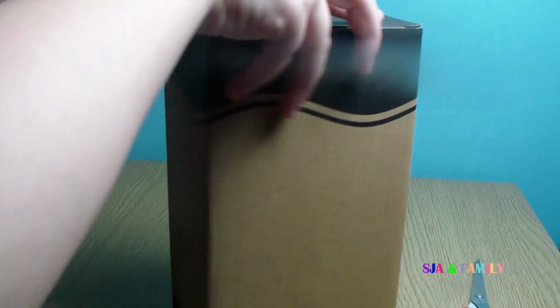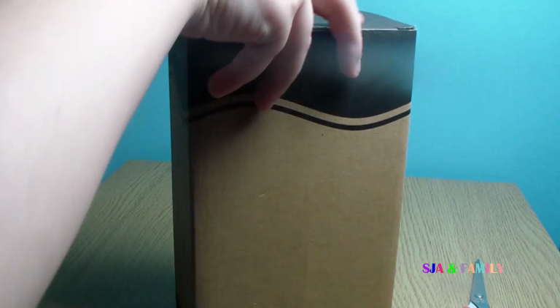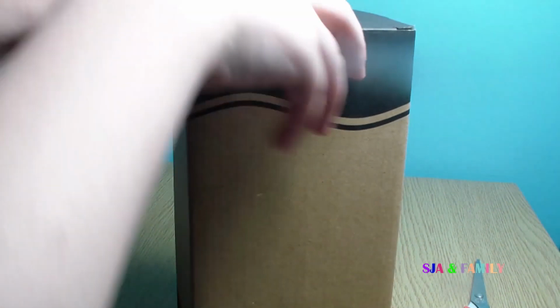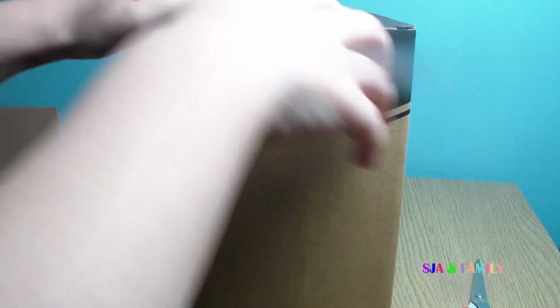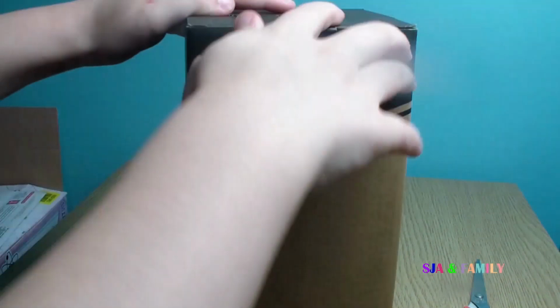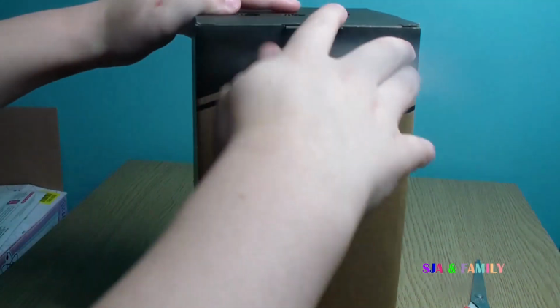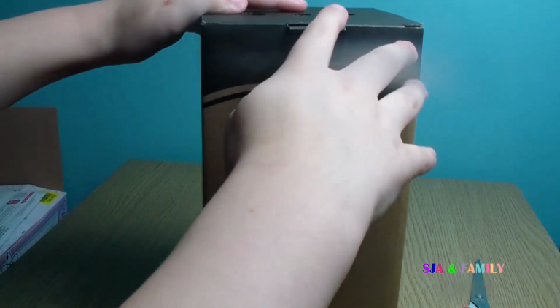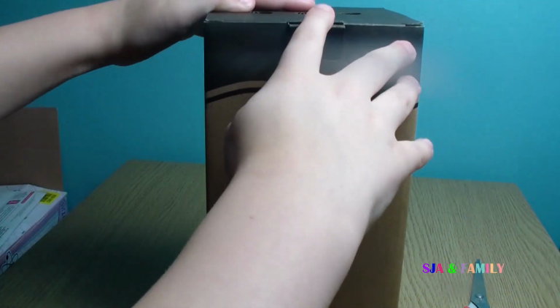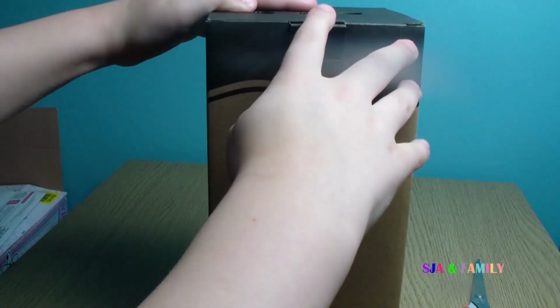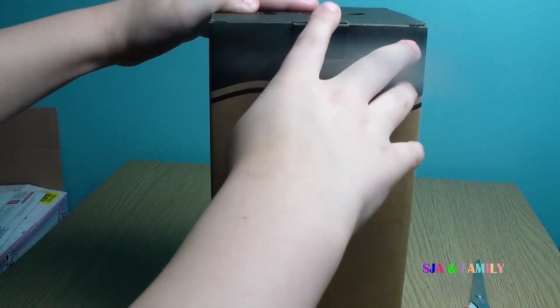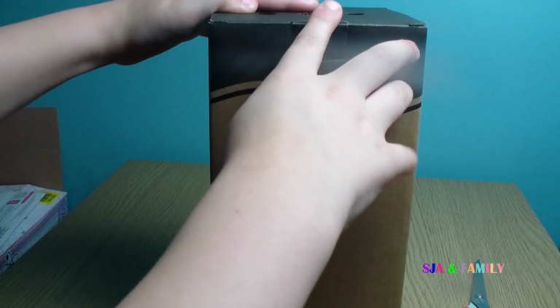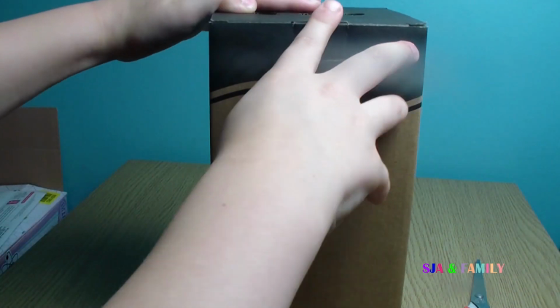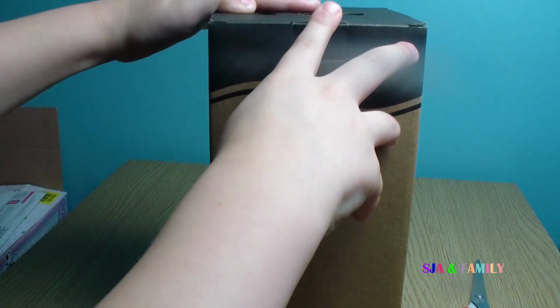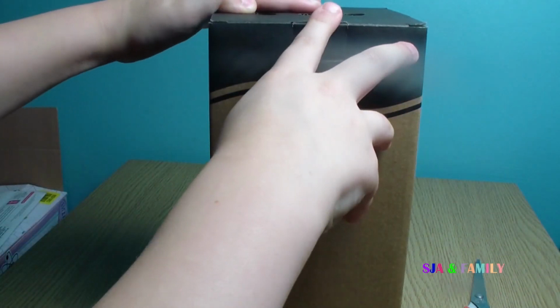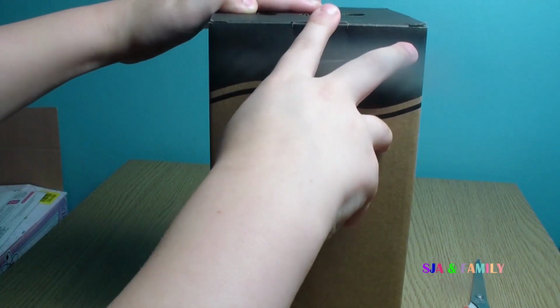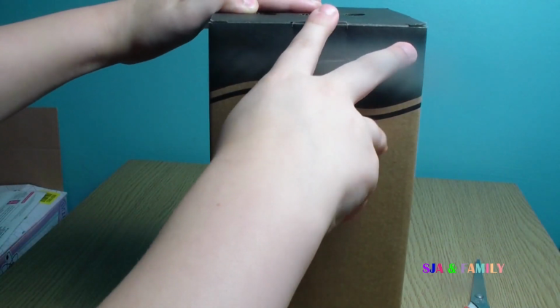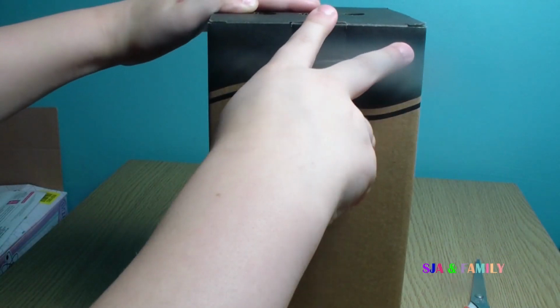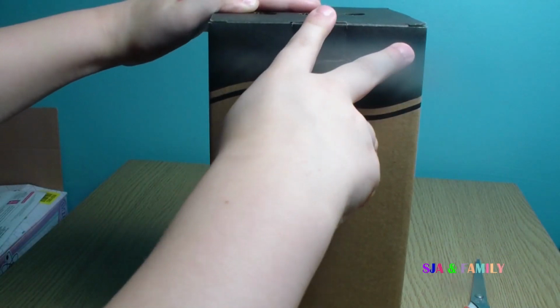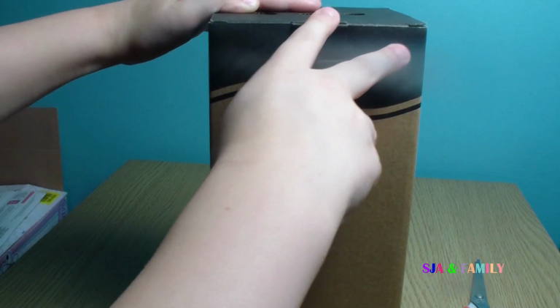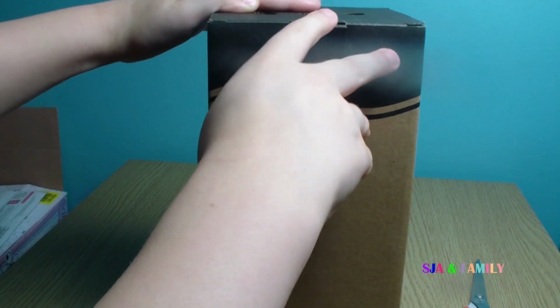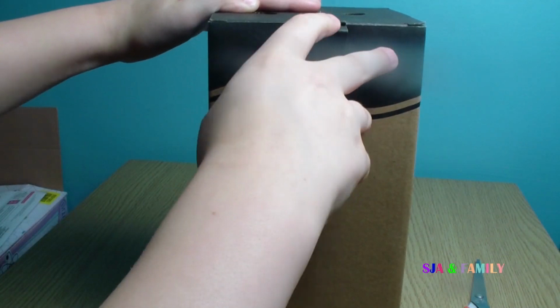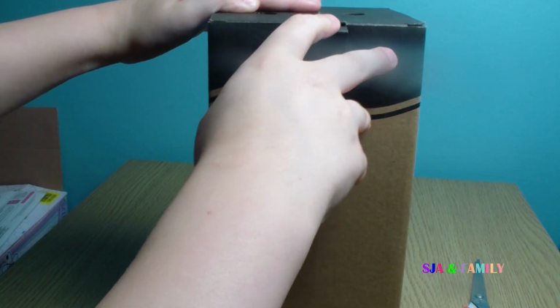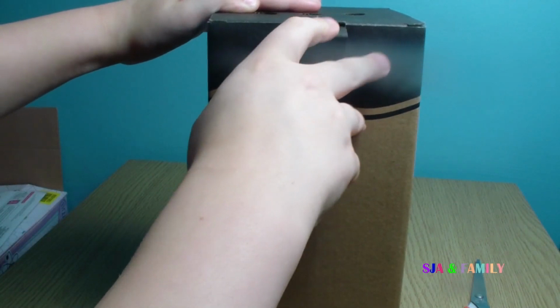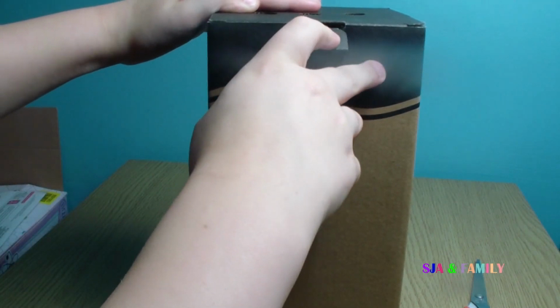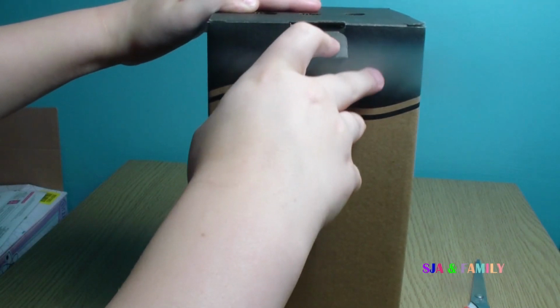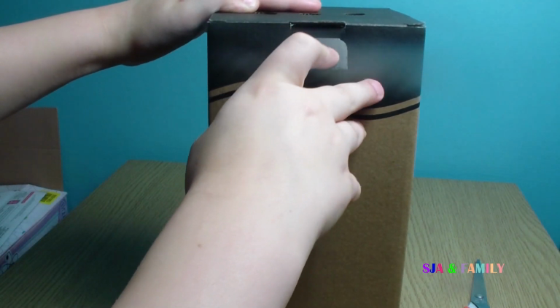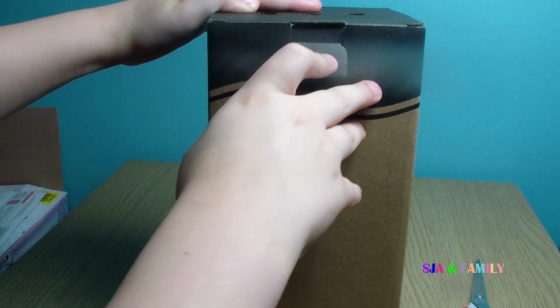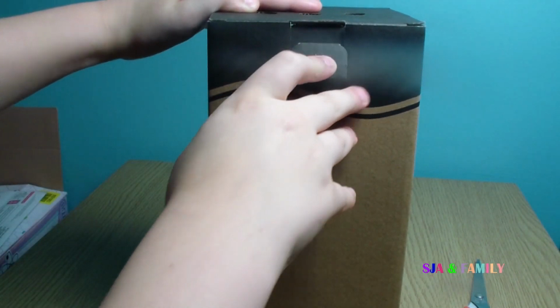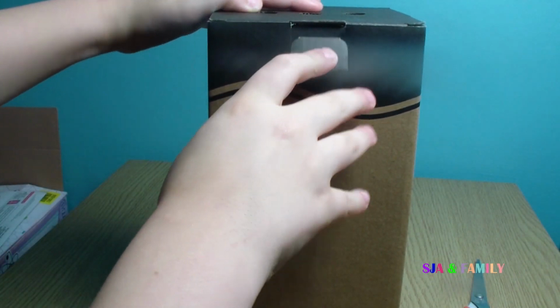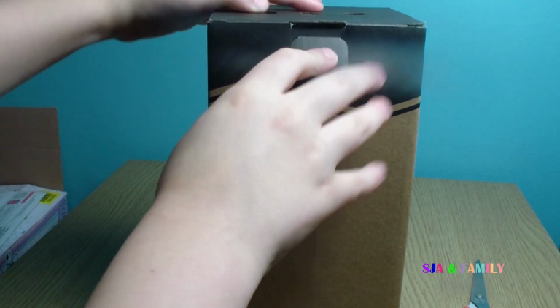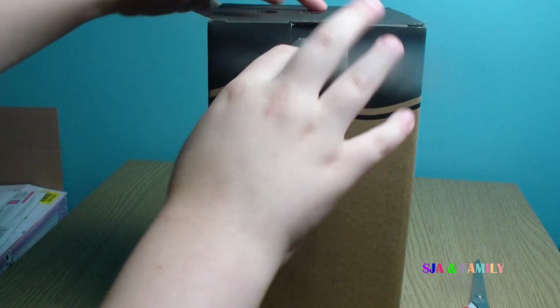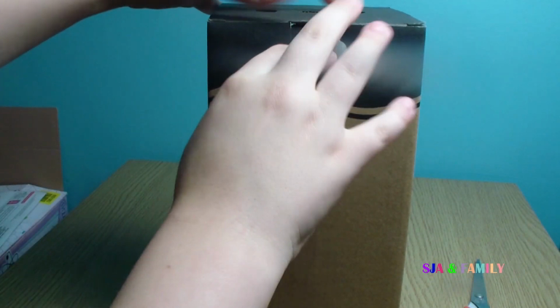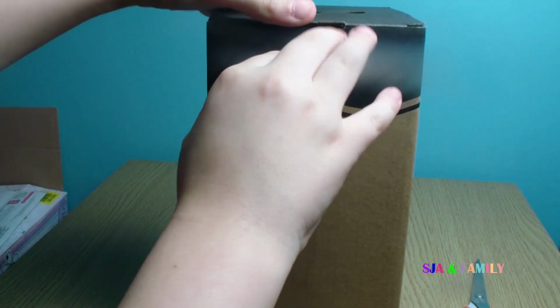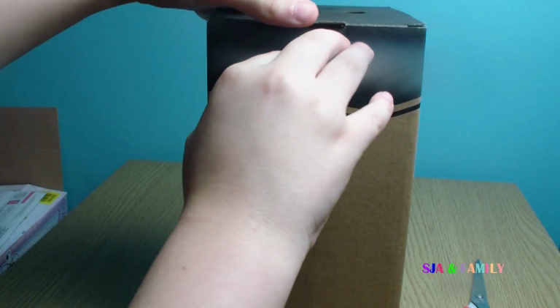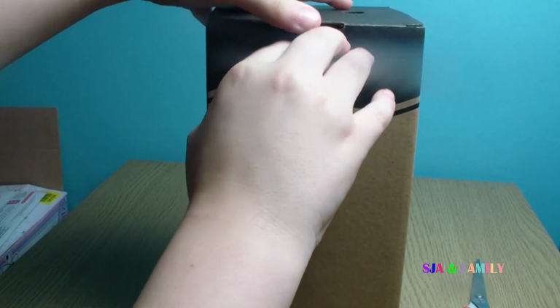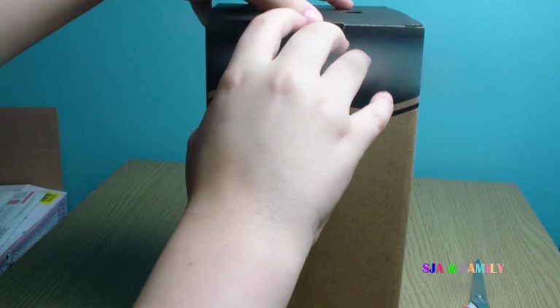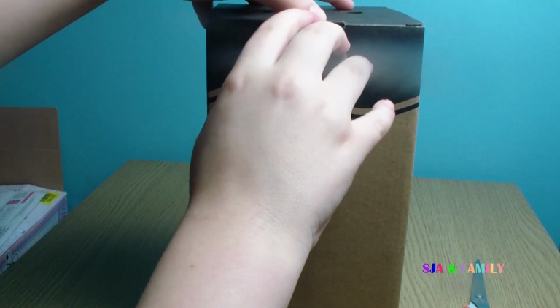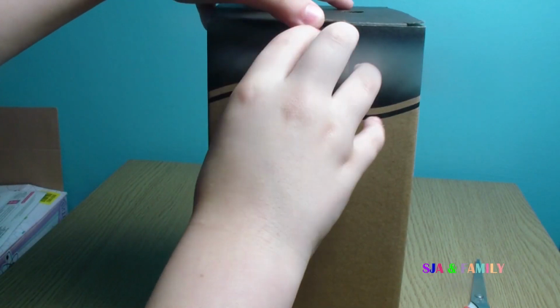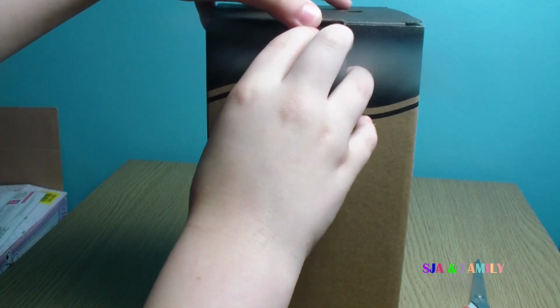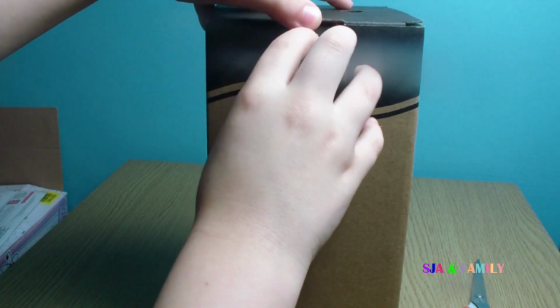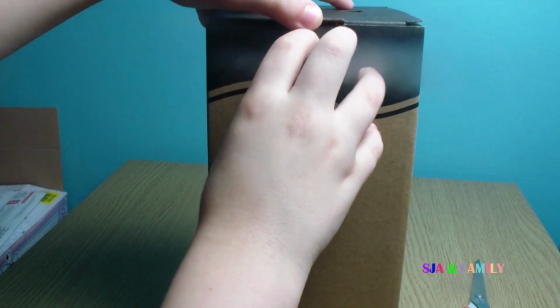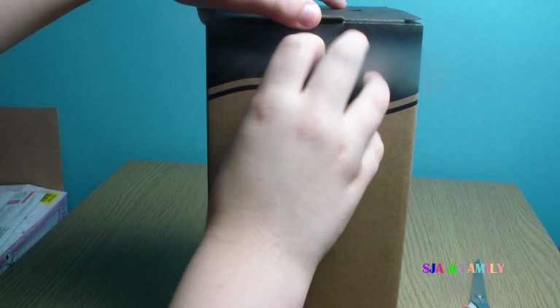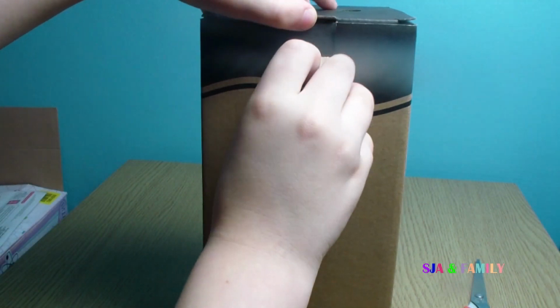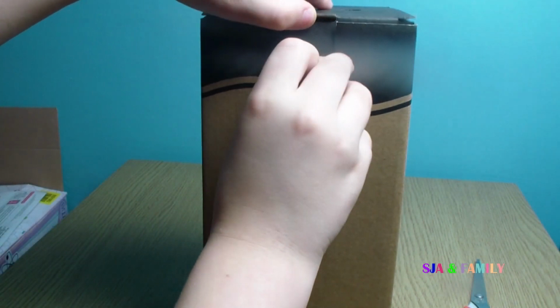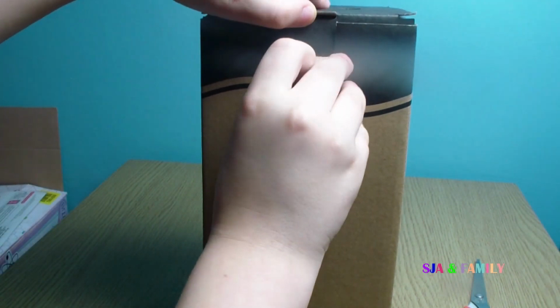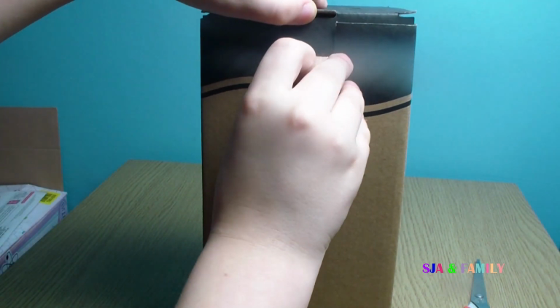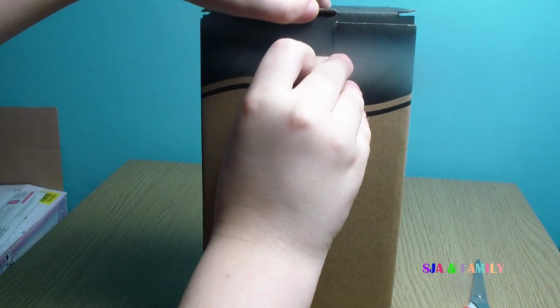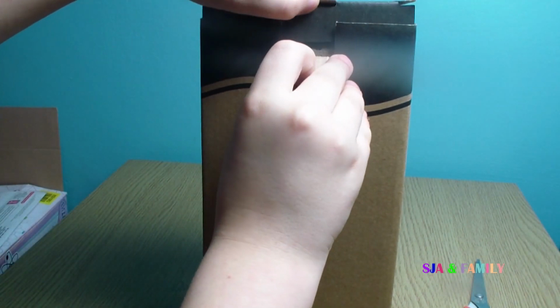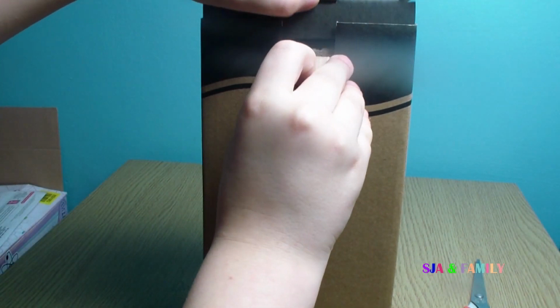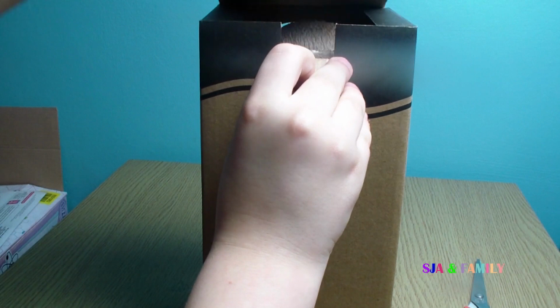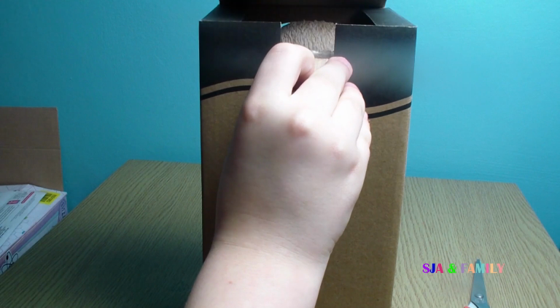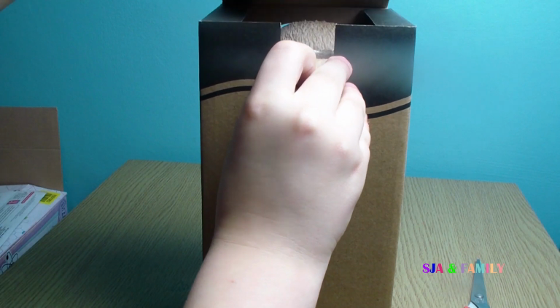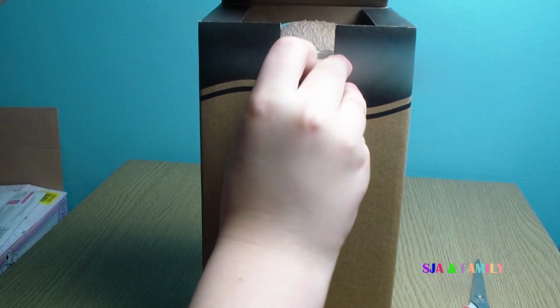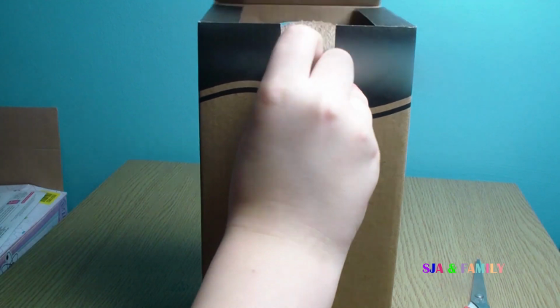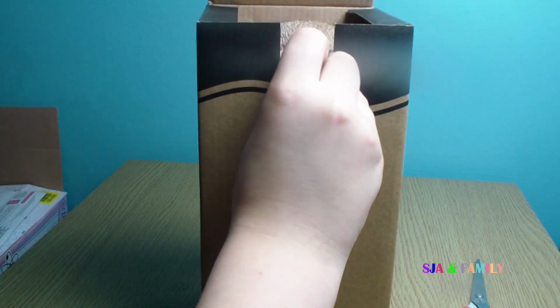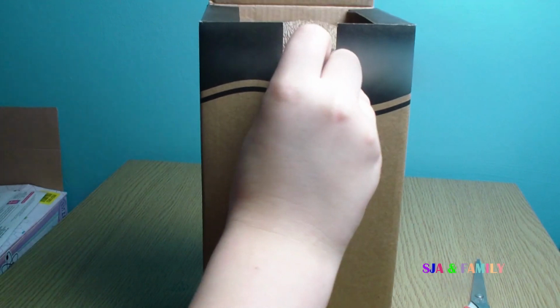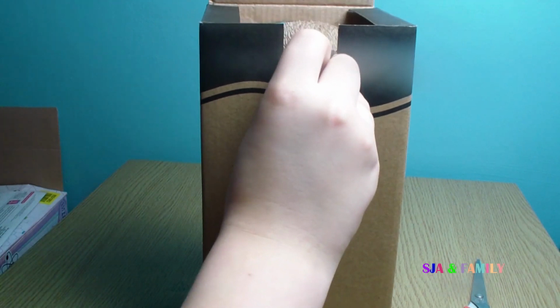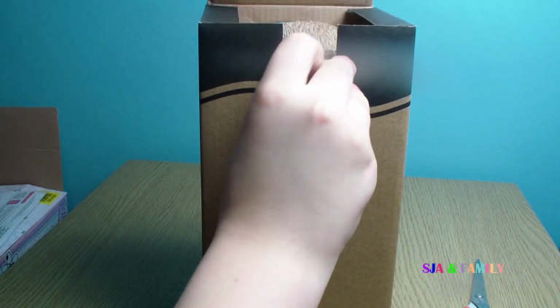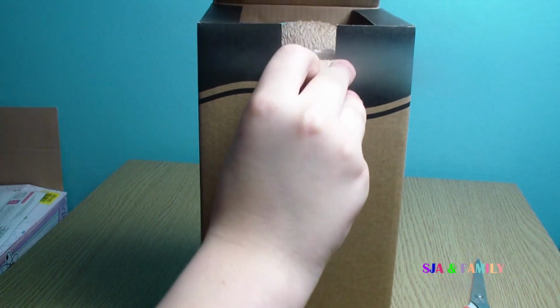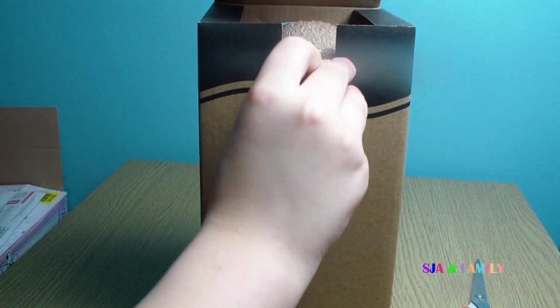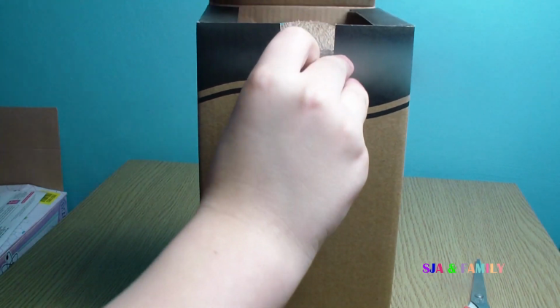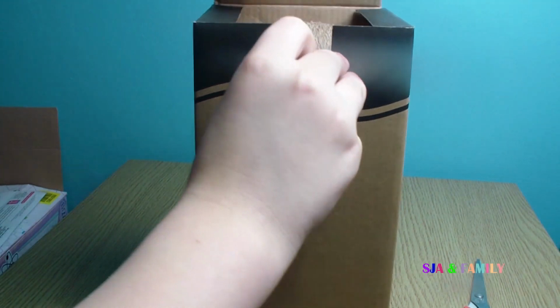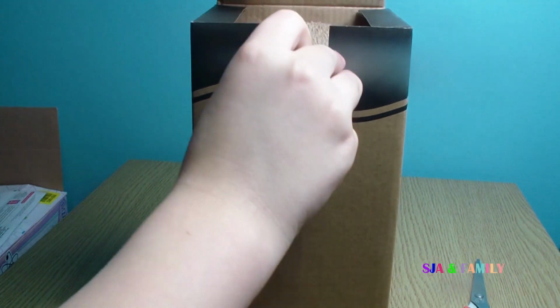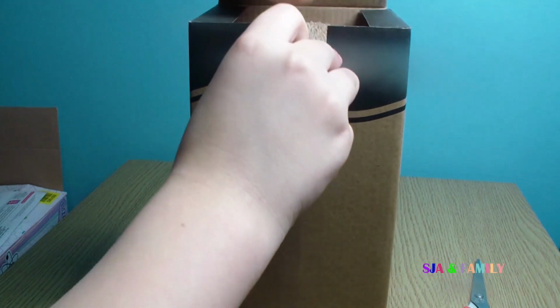It's got a little bit on the back there that you pull out — the tab — then you lift that up.